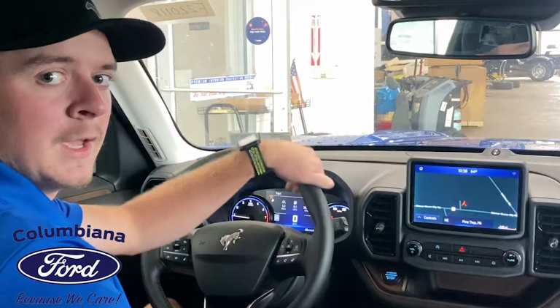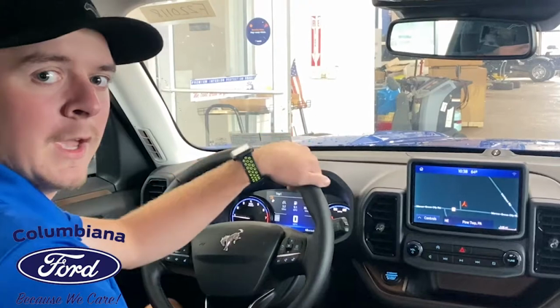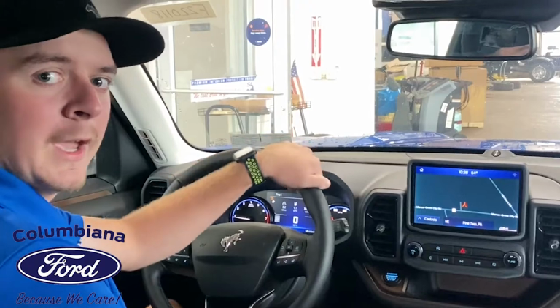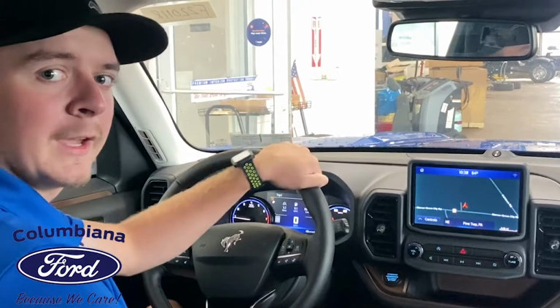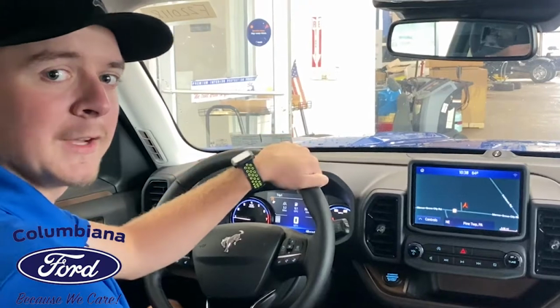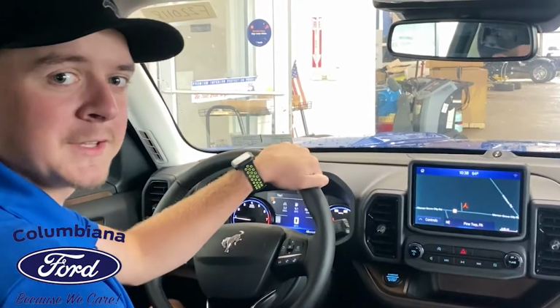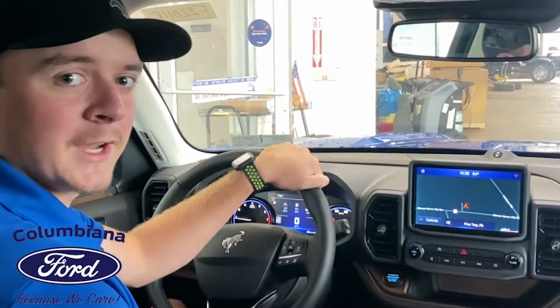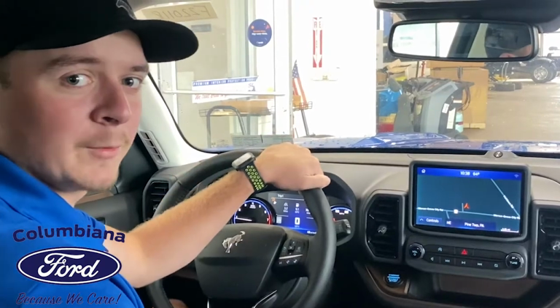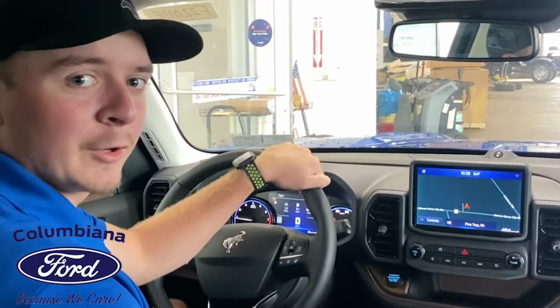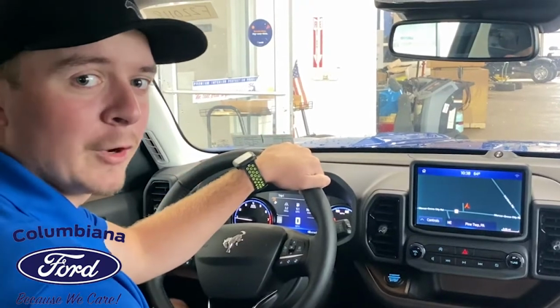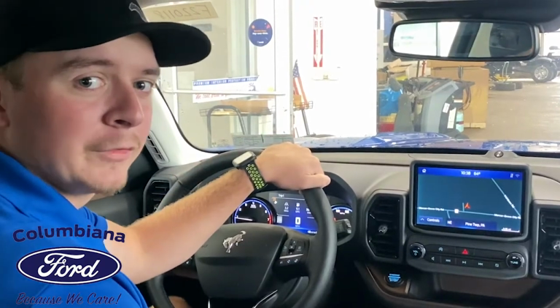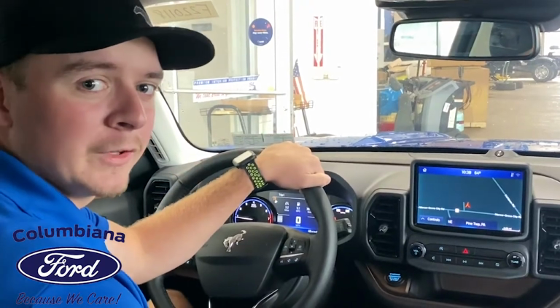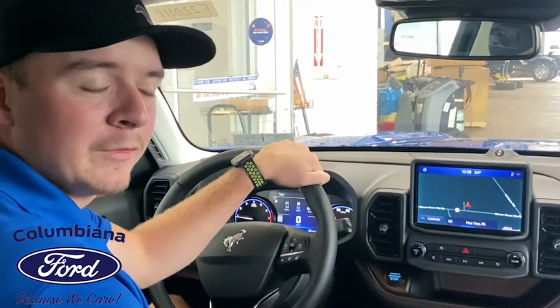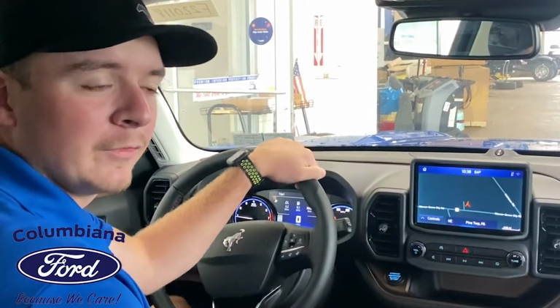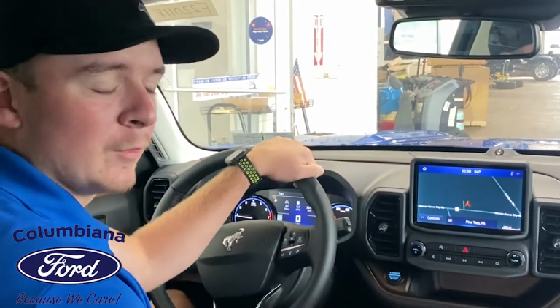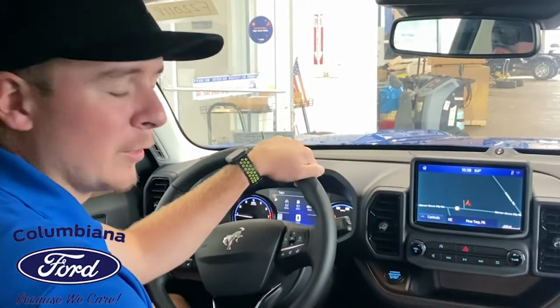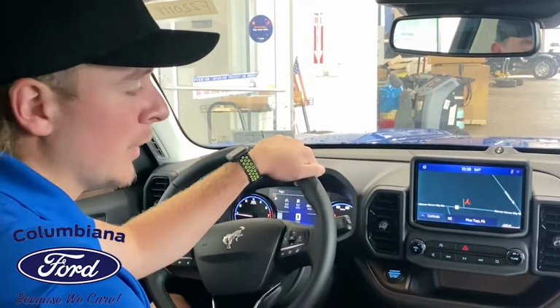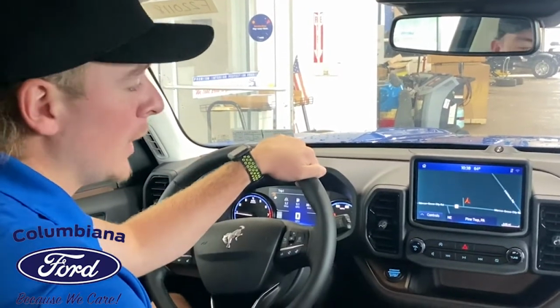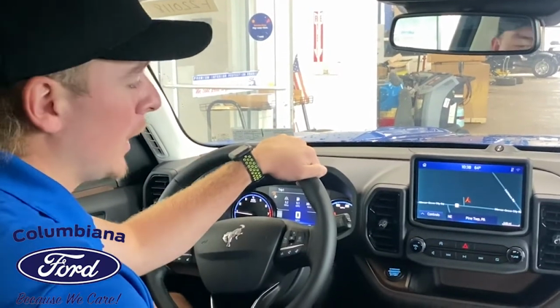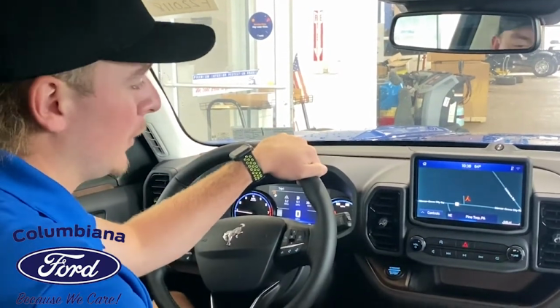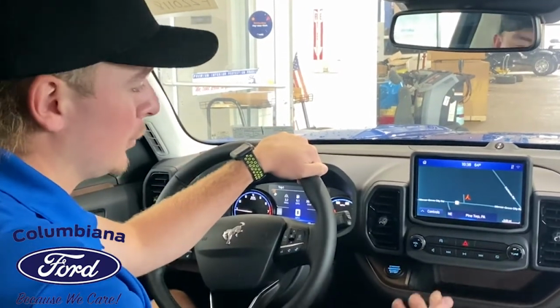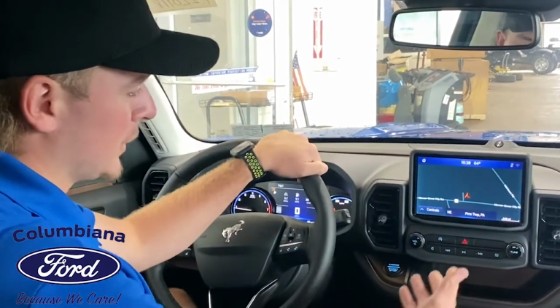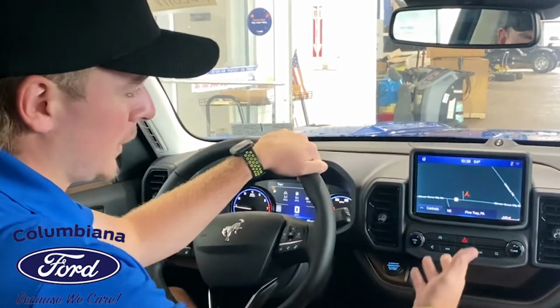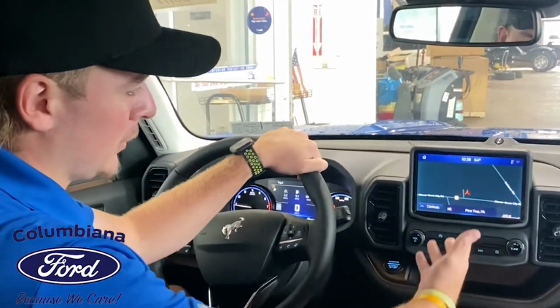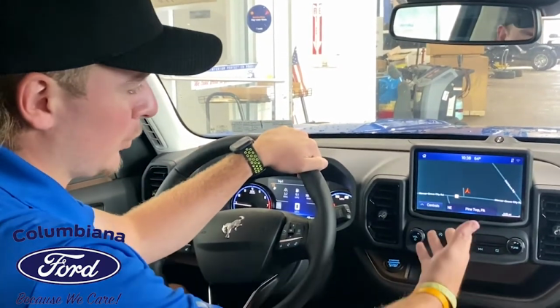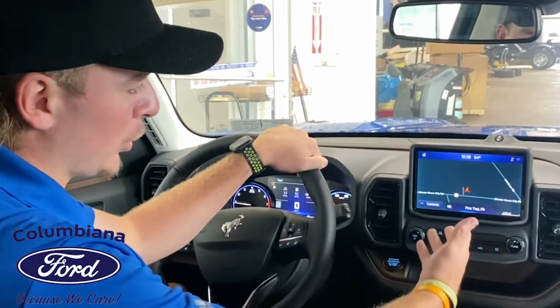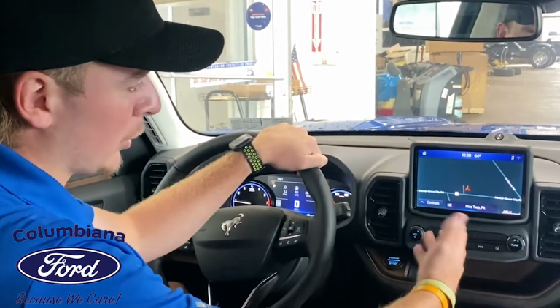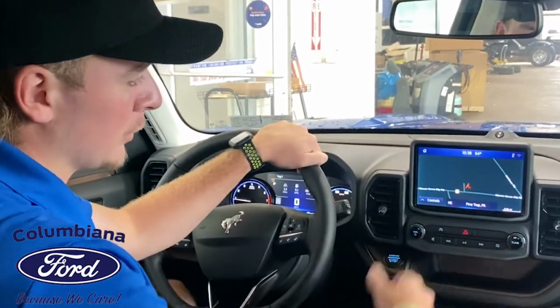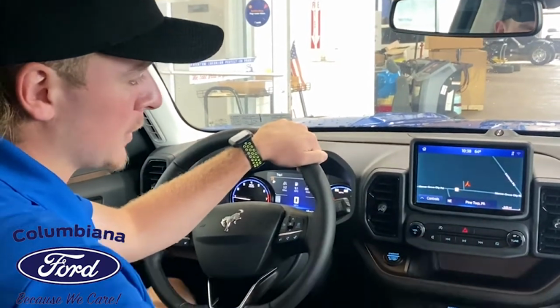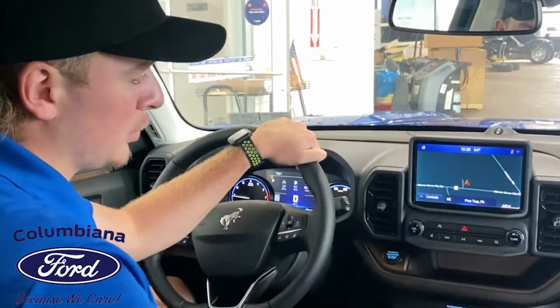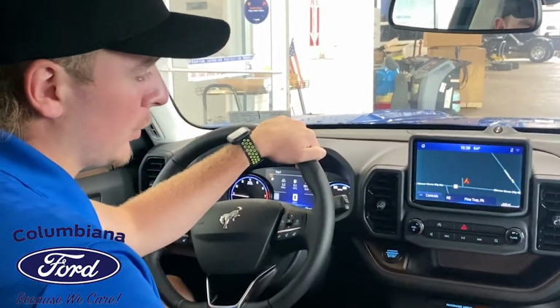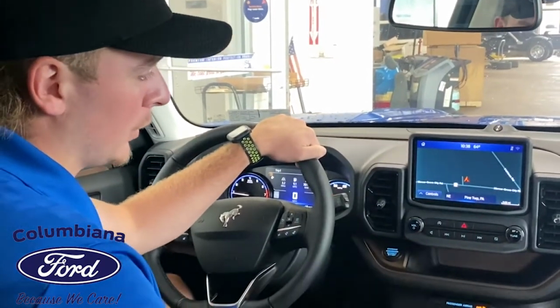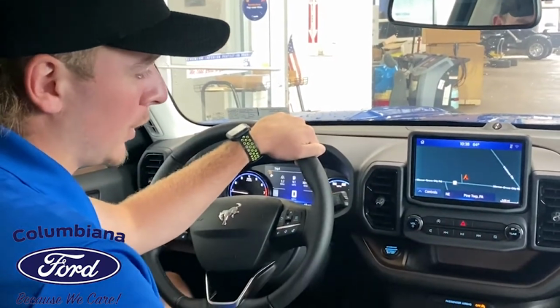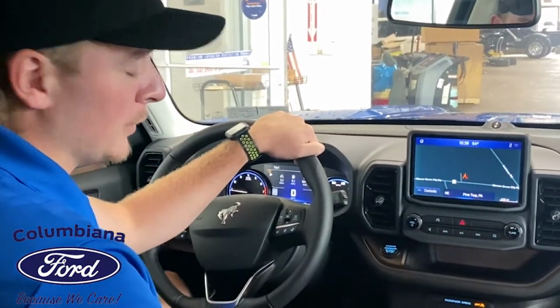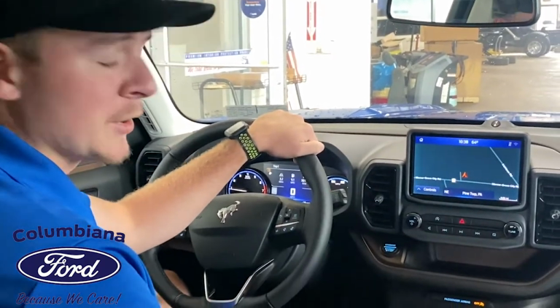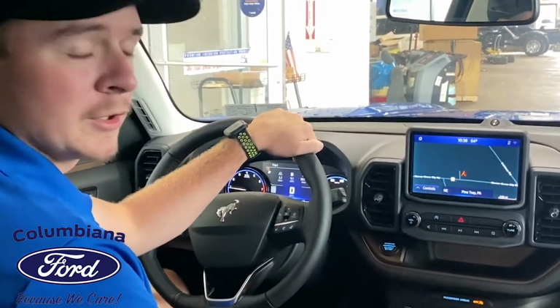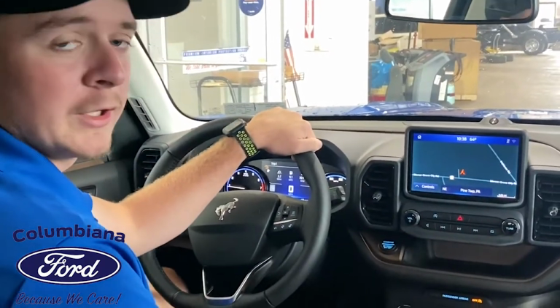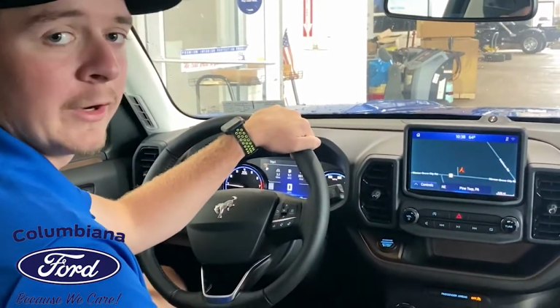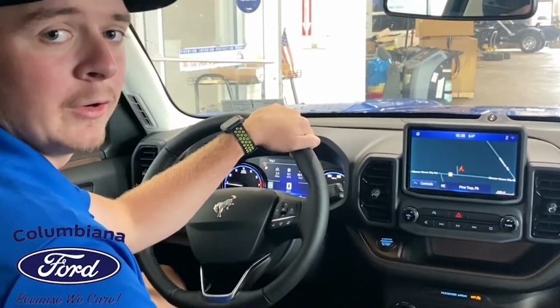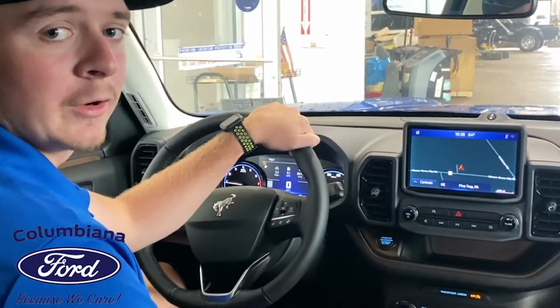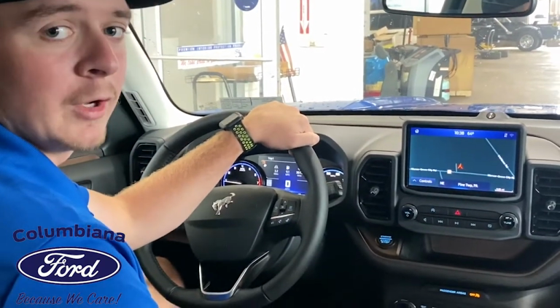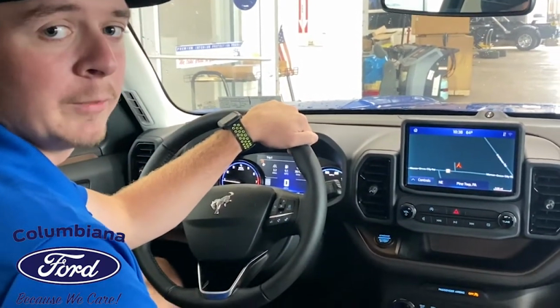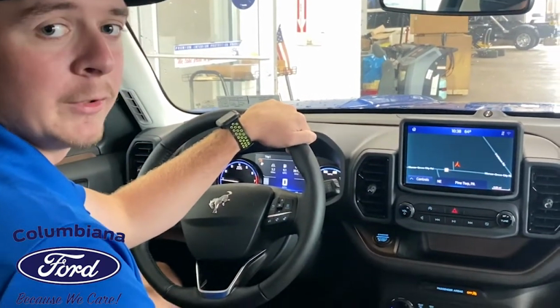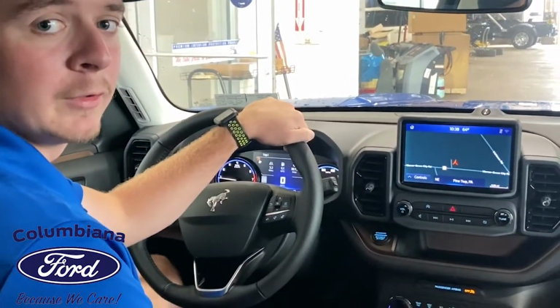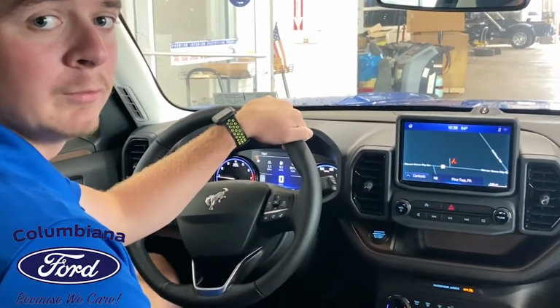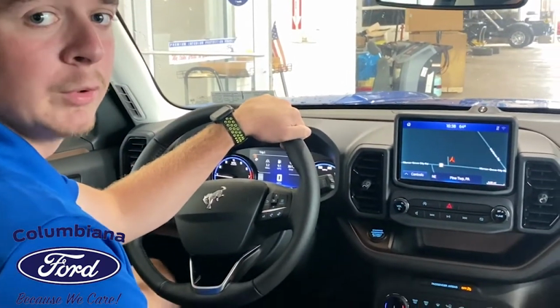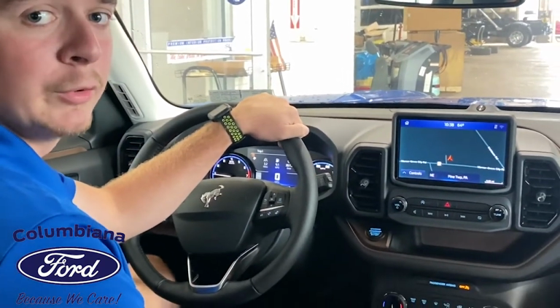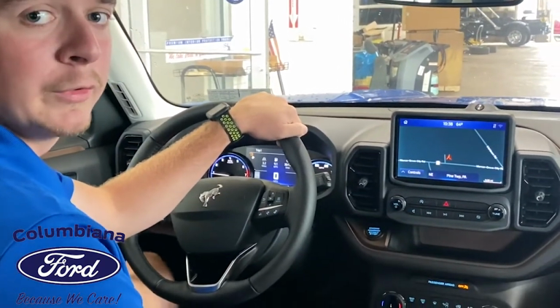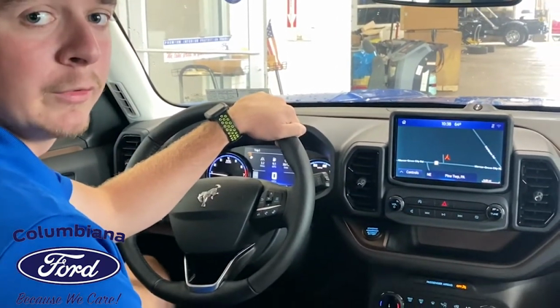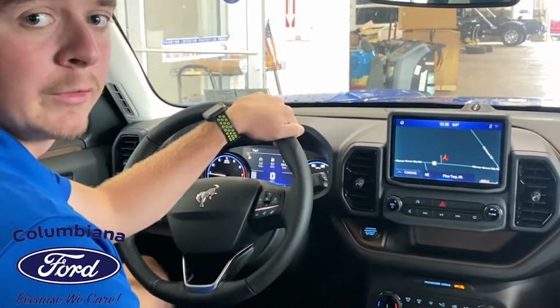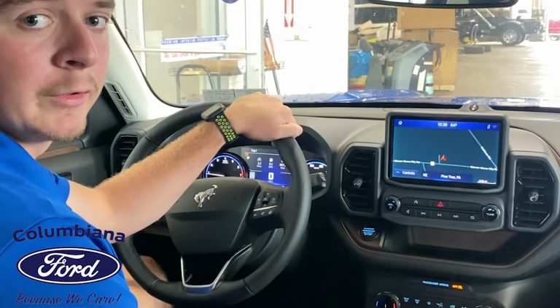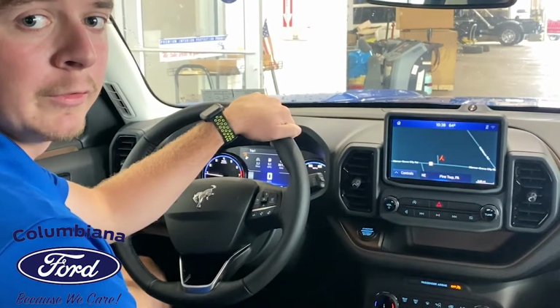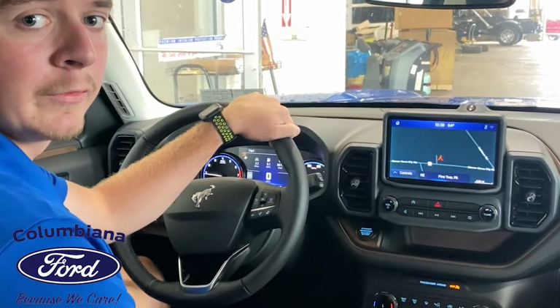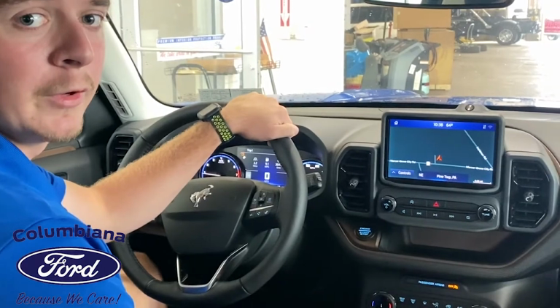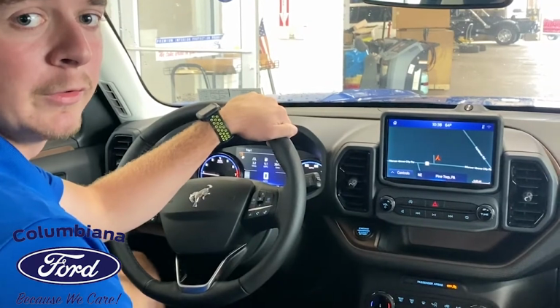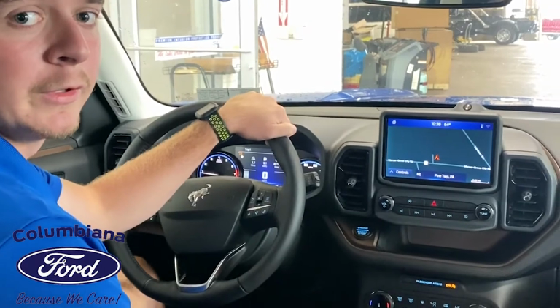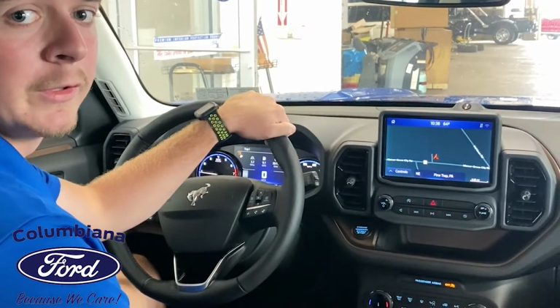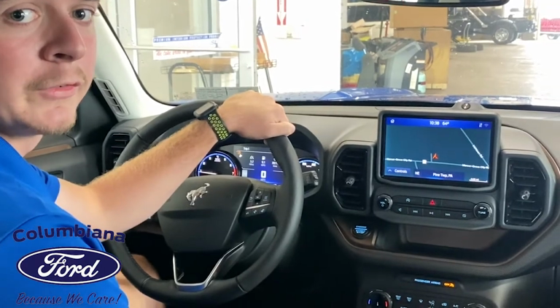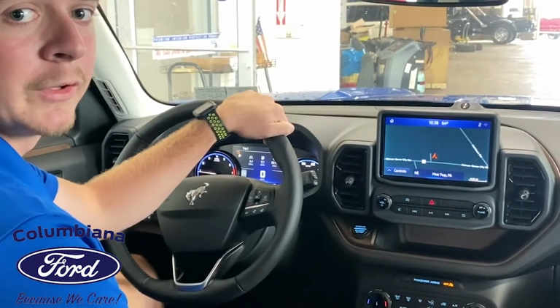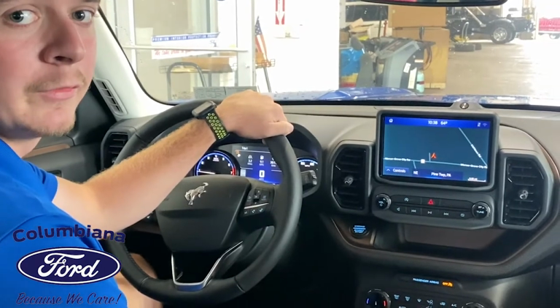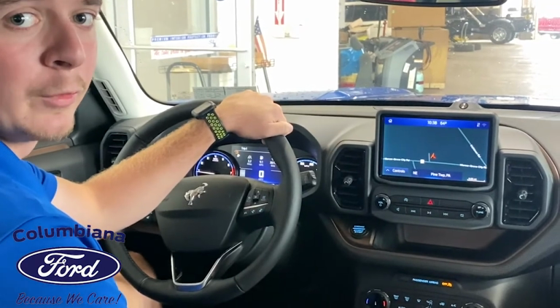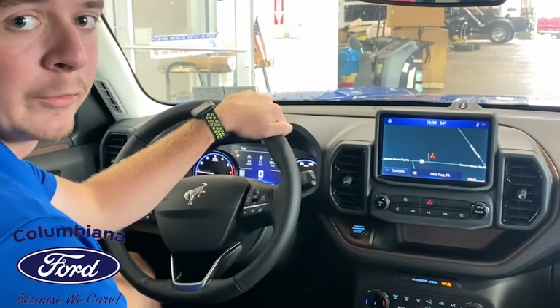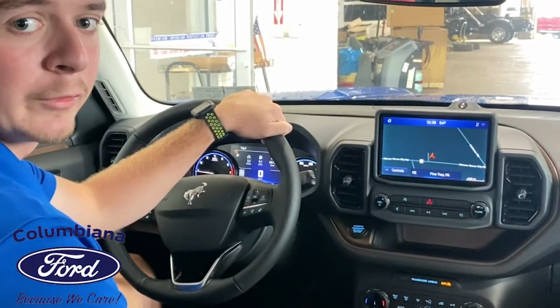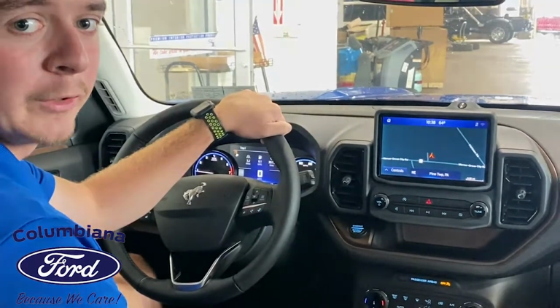Hey guys, Cameron from Grove City Ford. We're just here in a Bronco Sport. I'm going to show you how to hook up your Bluetooth on your phone to the Sync 4 screen.